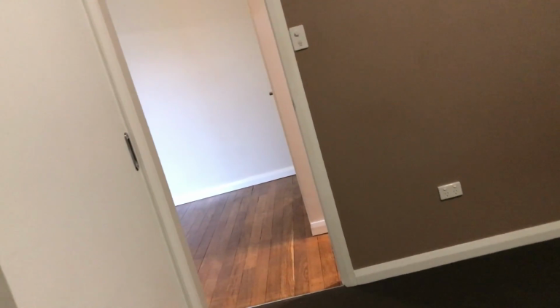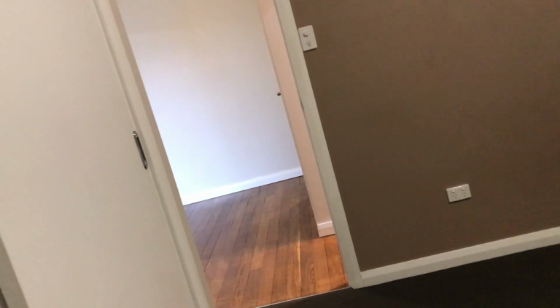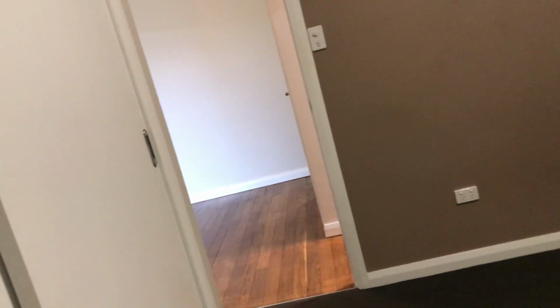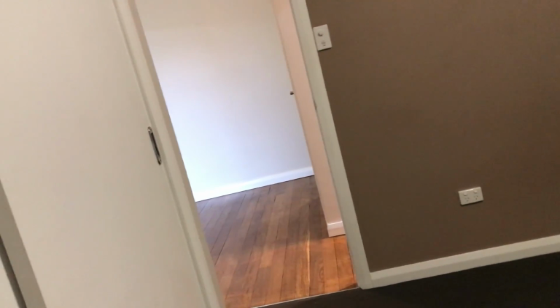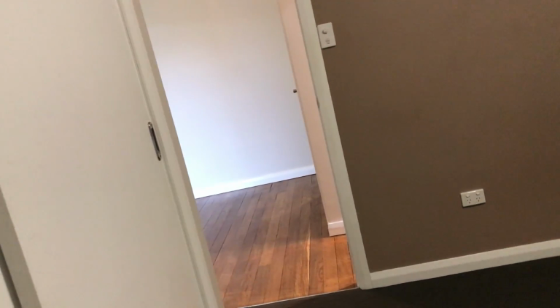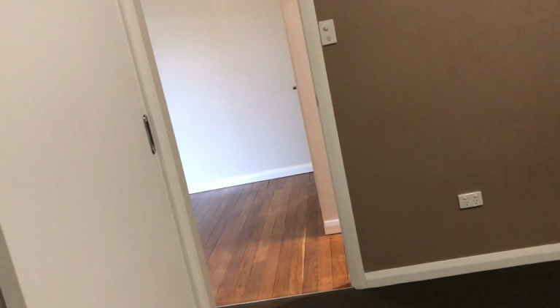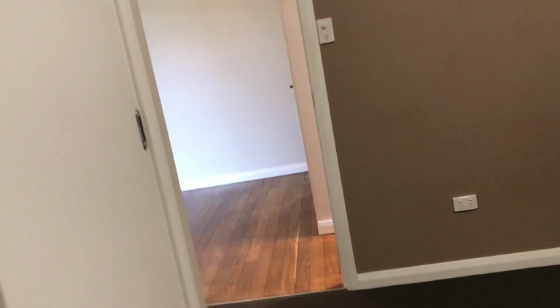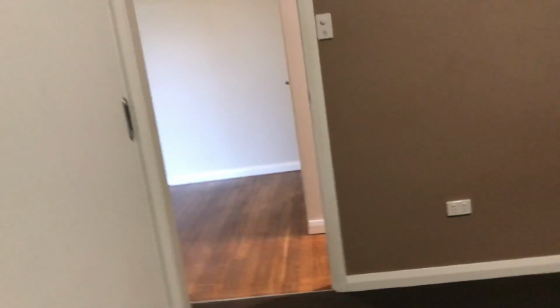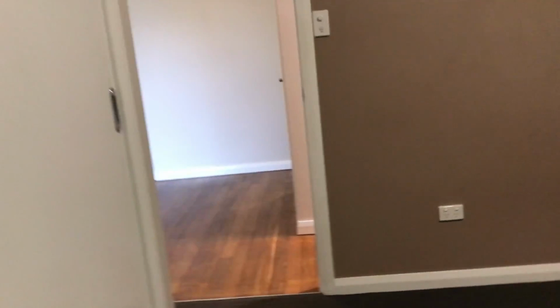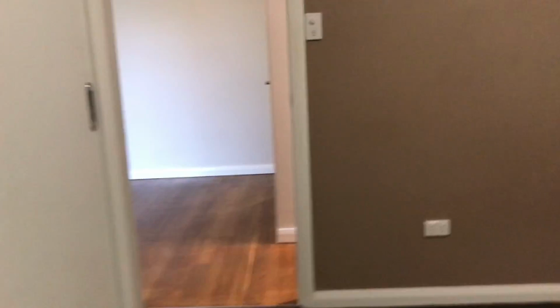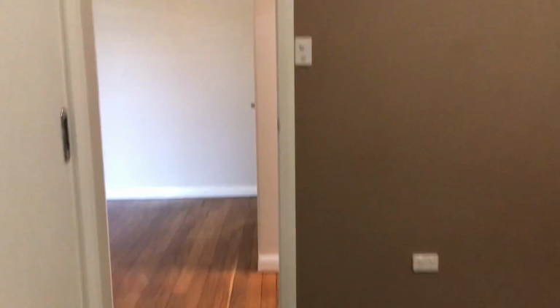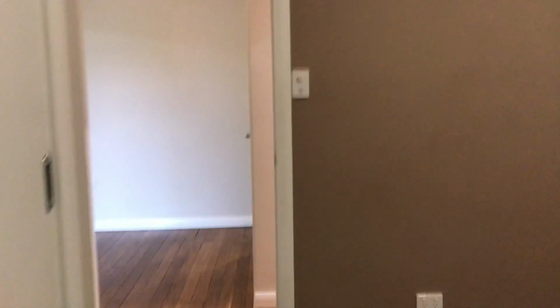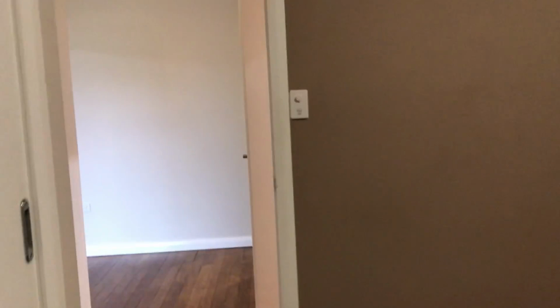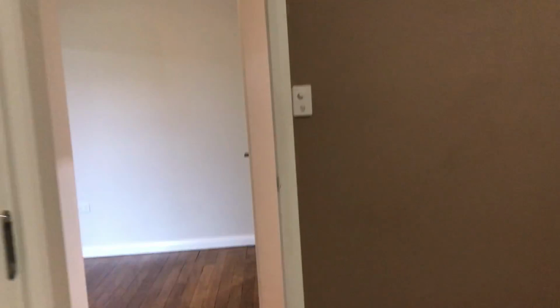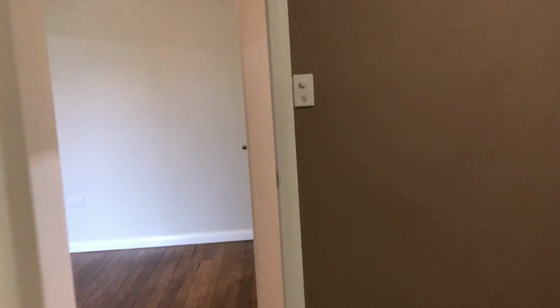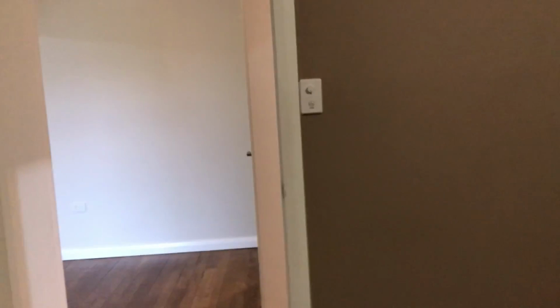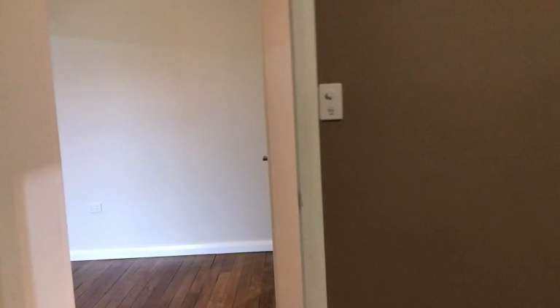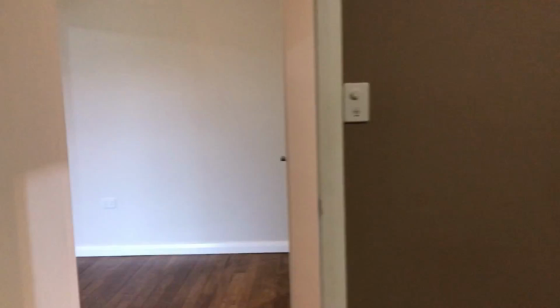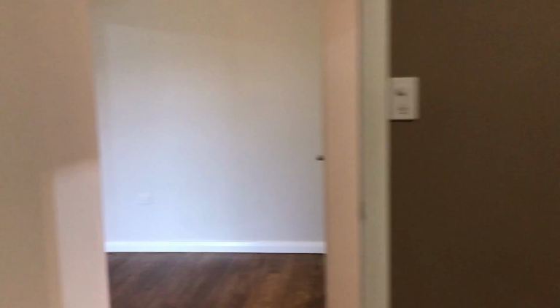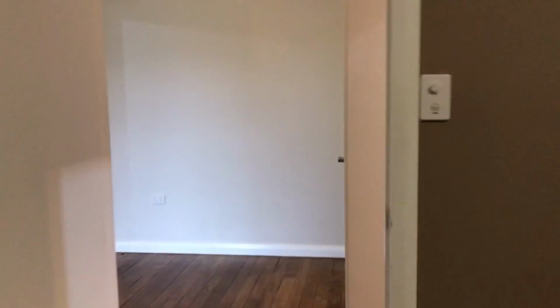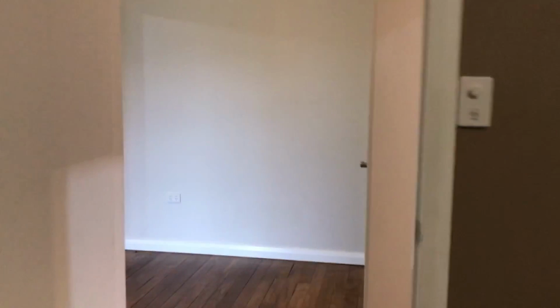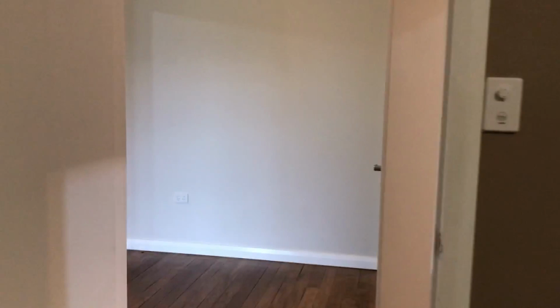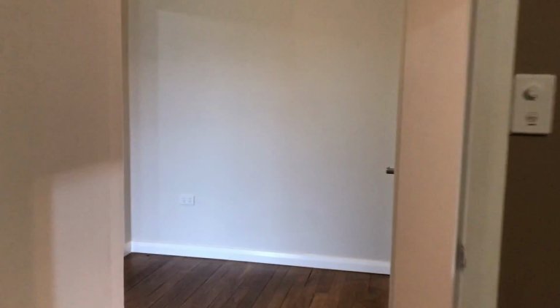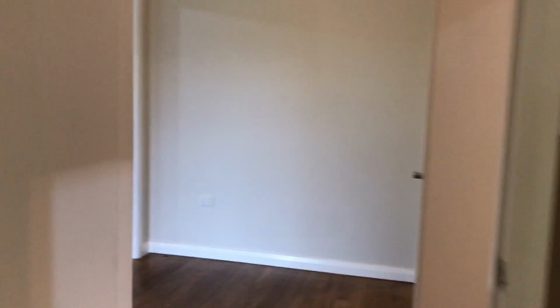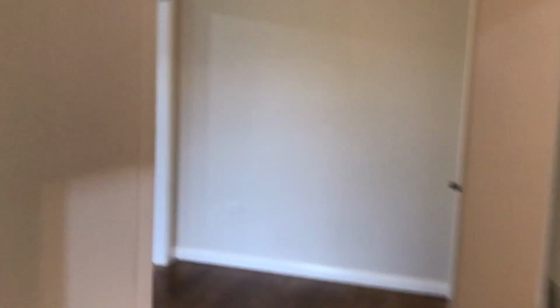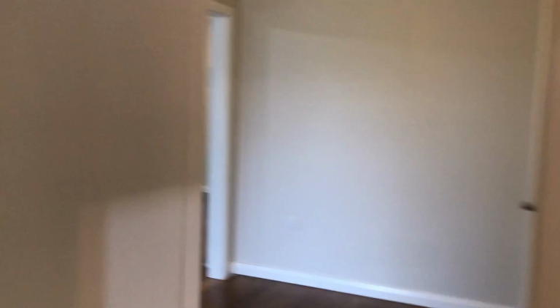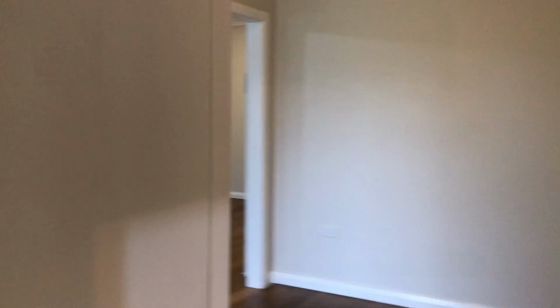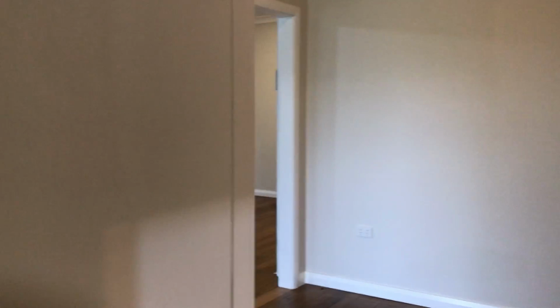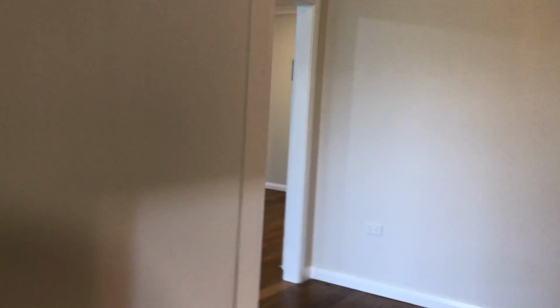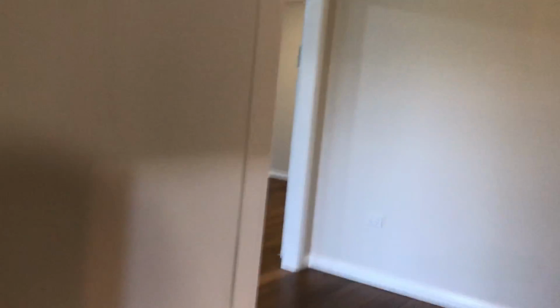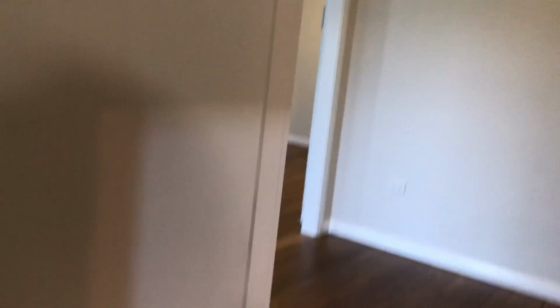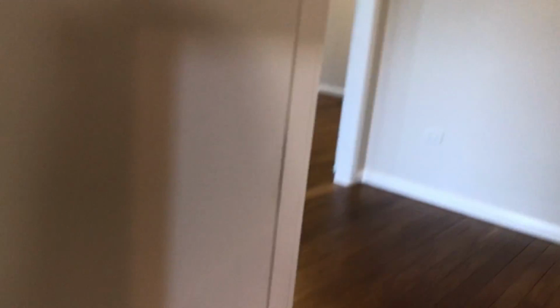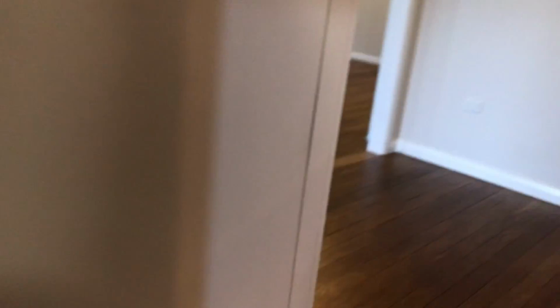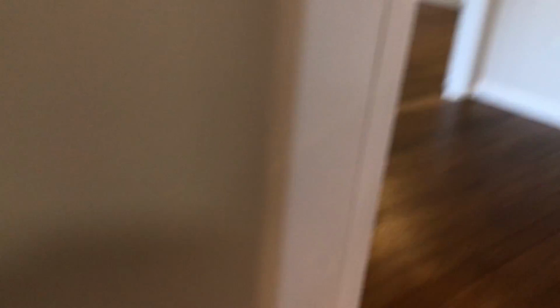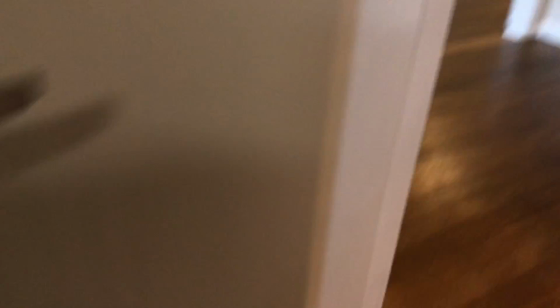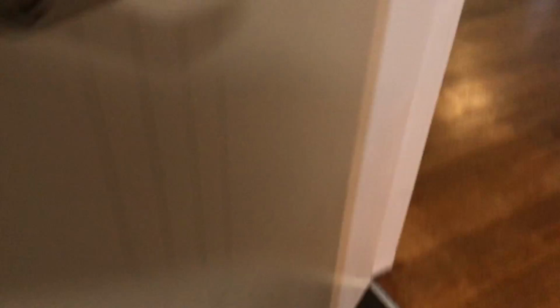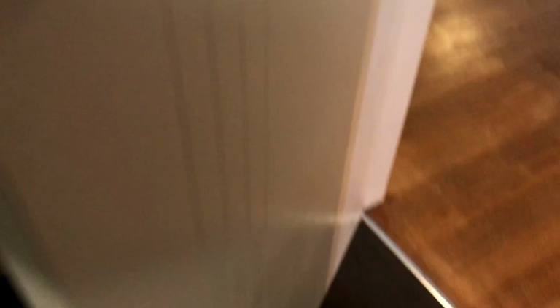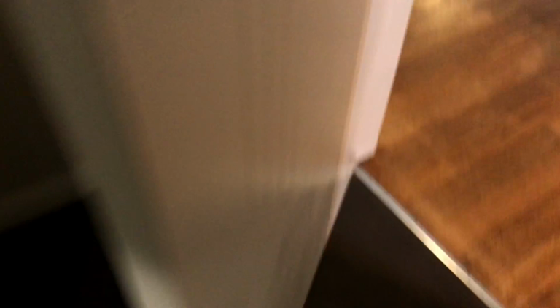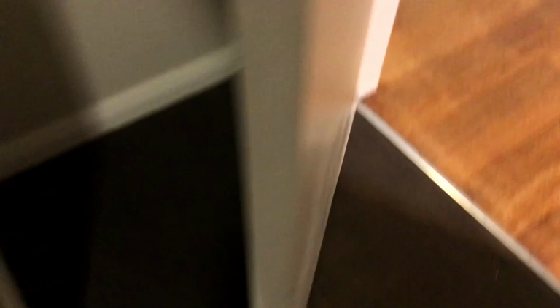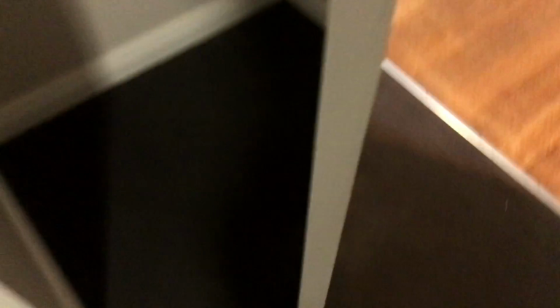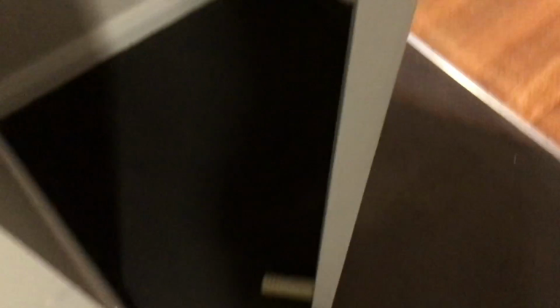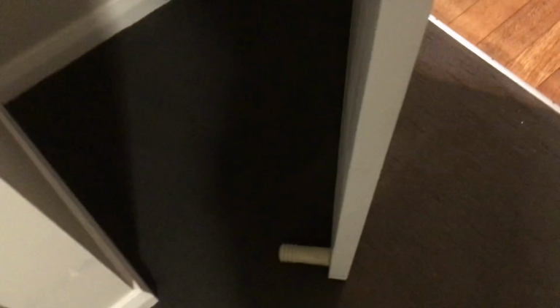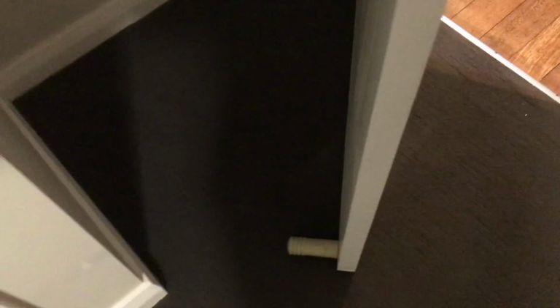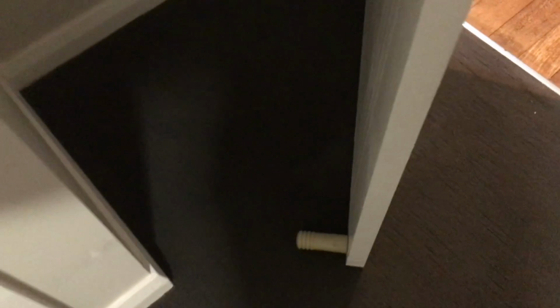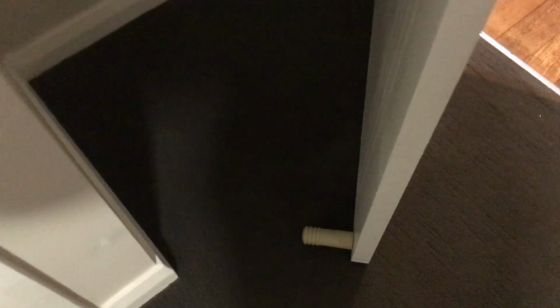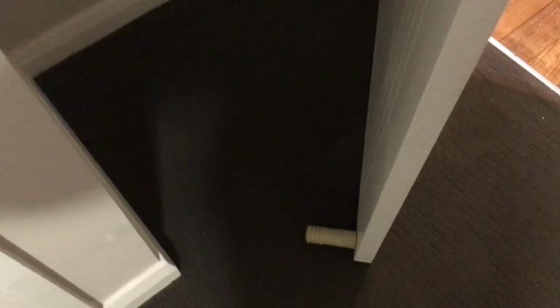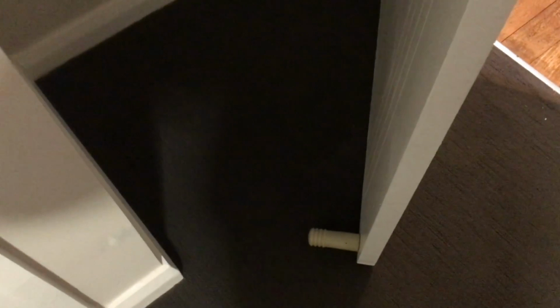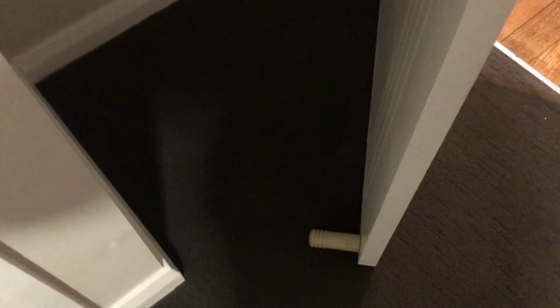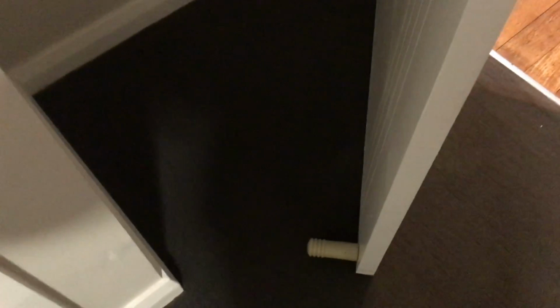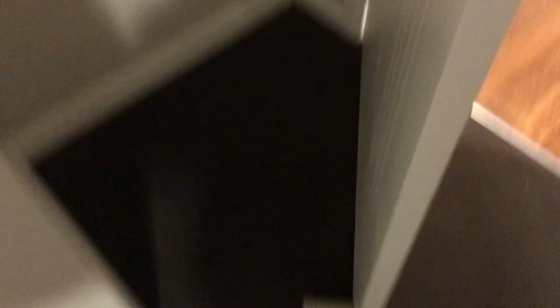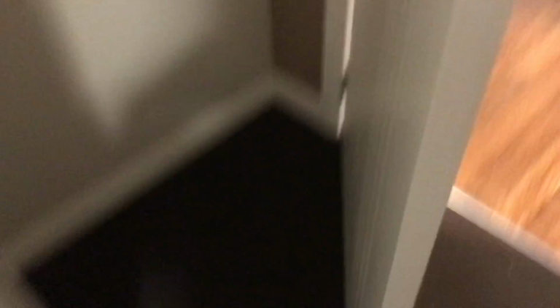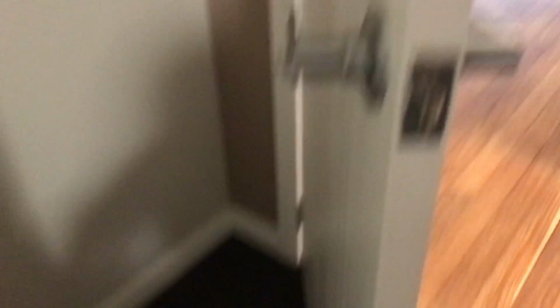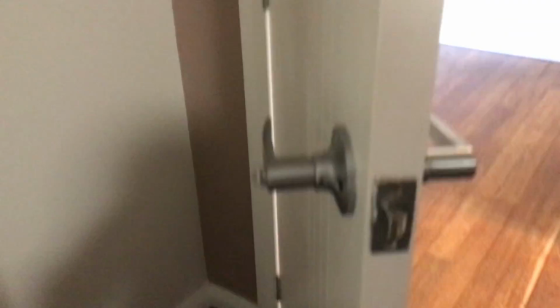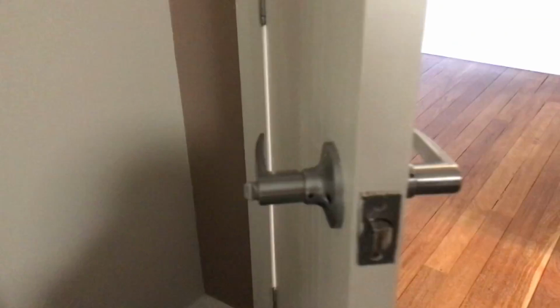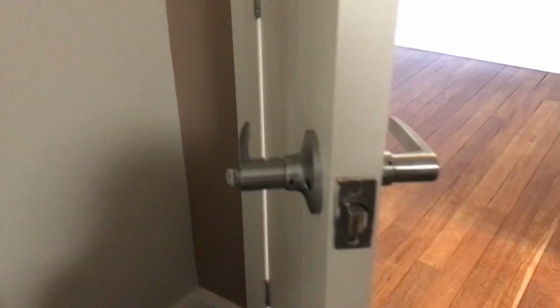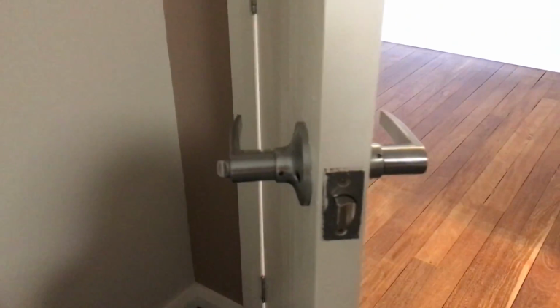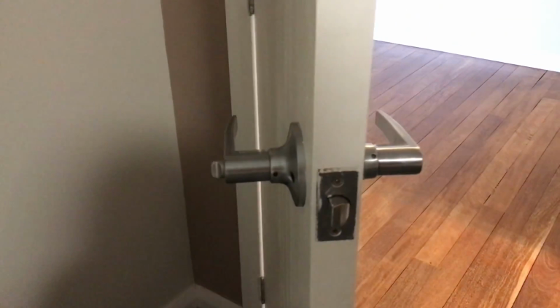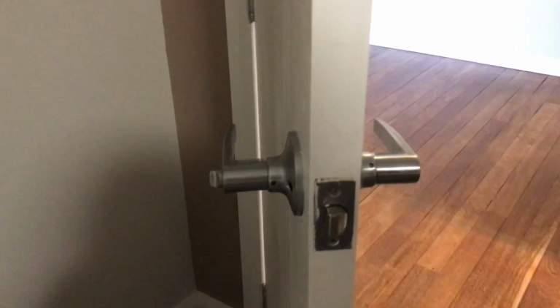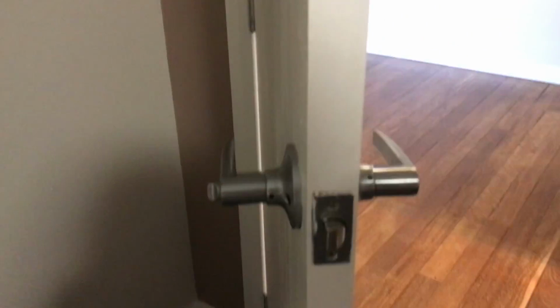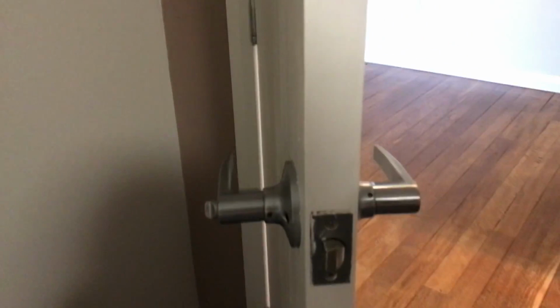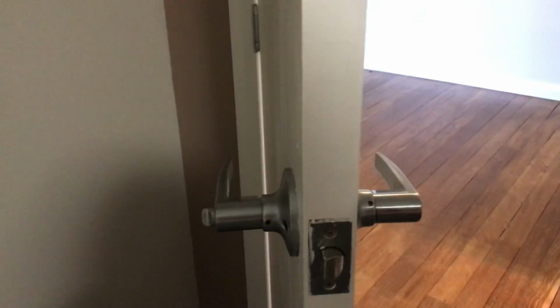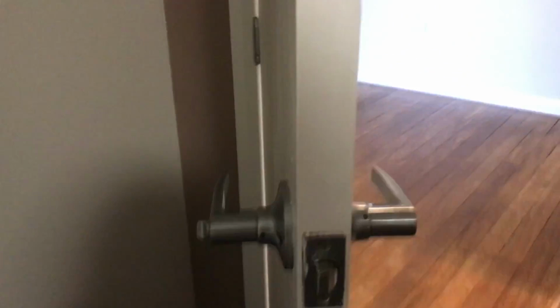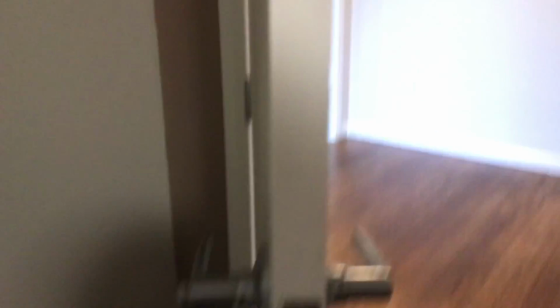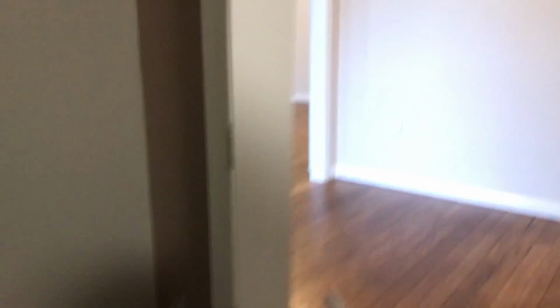Door stops and lovely handles throughout.